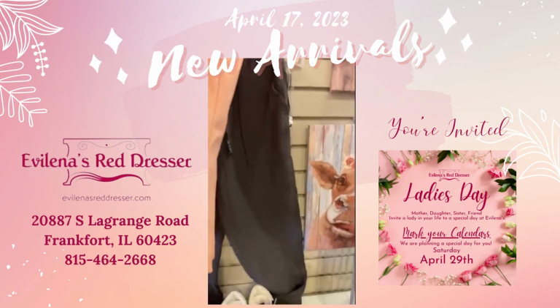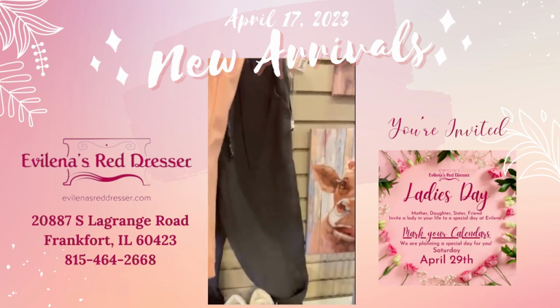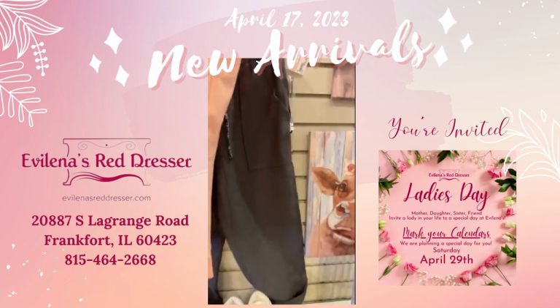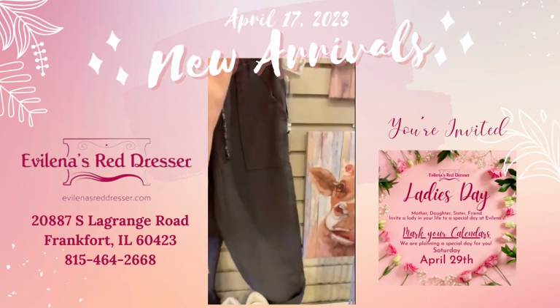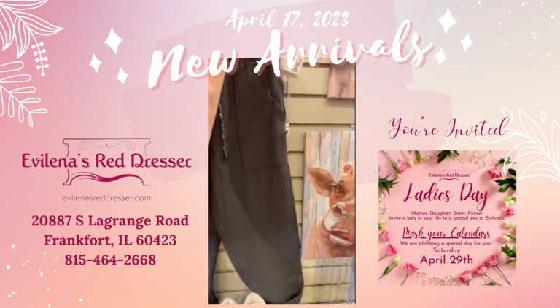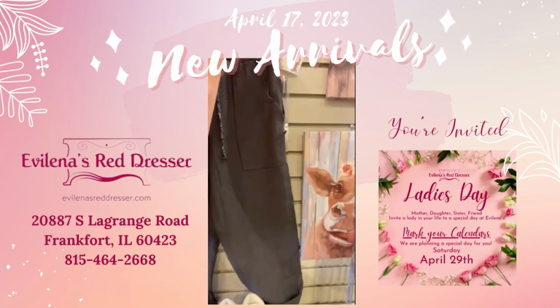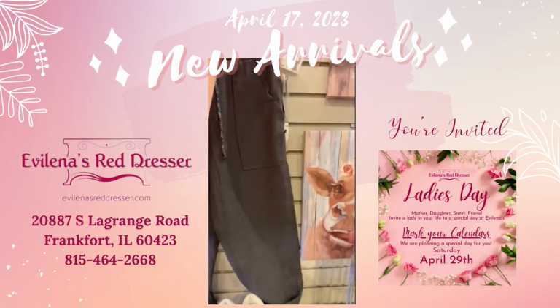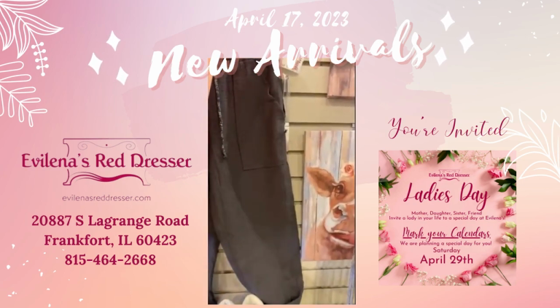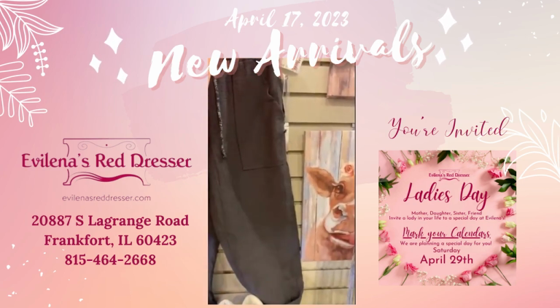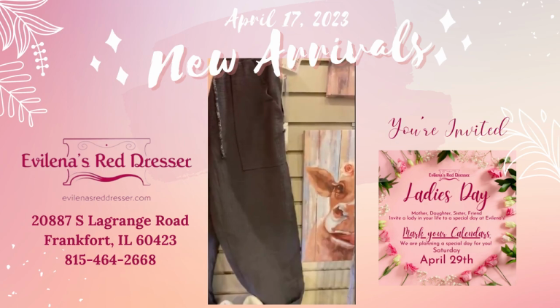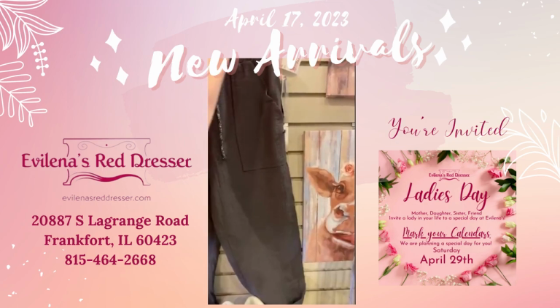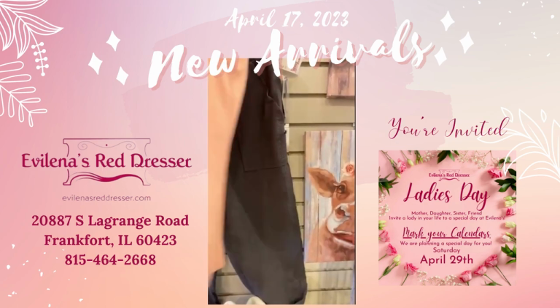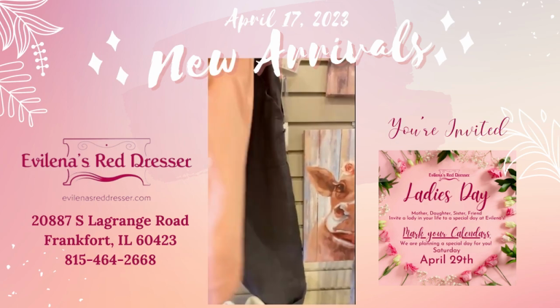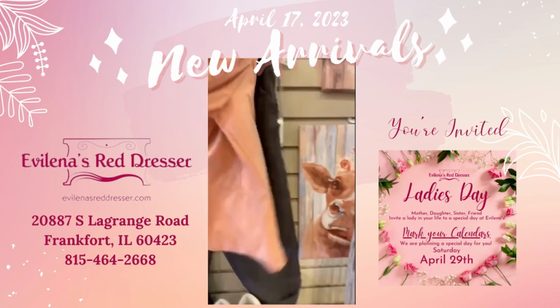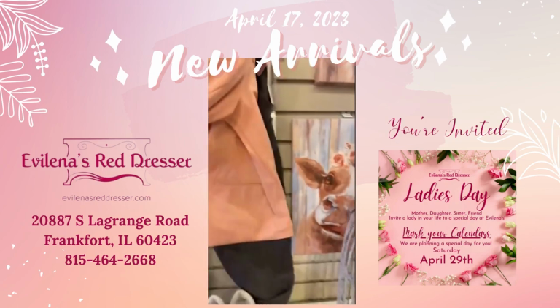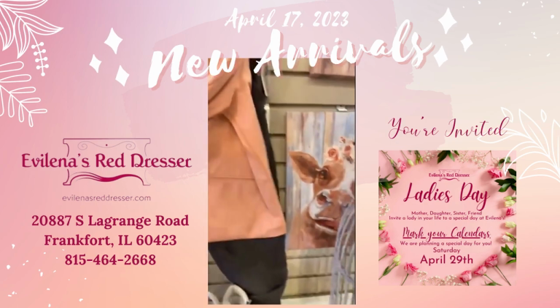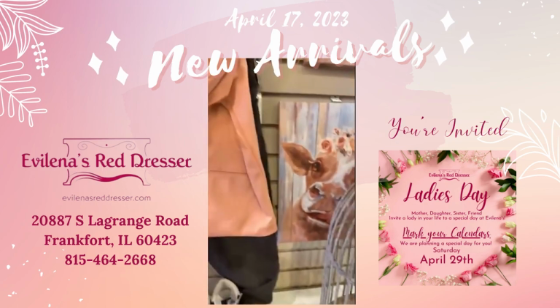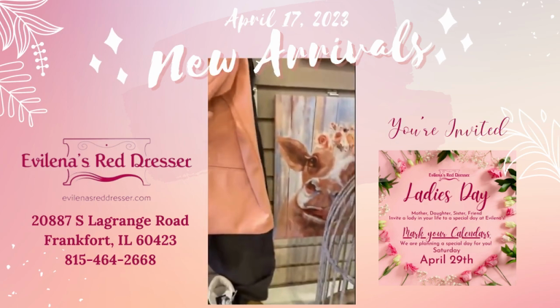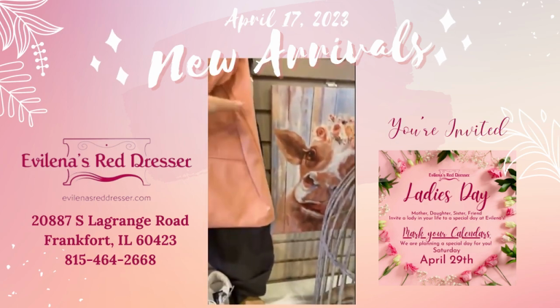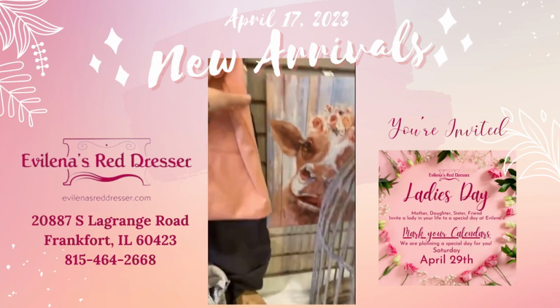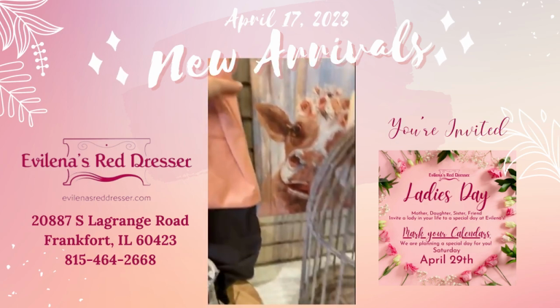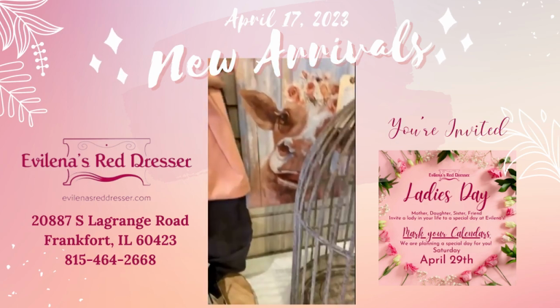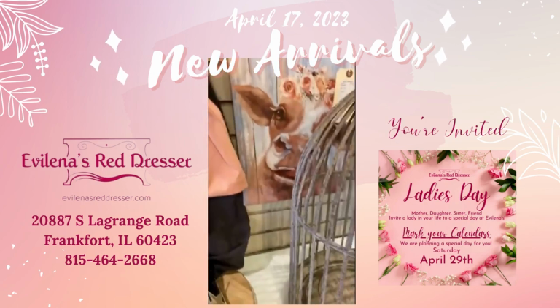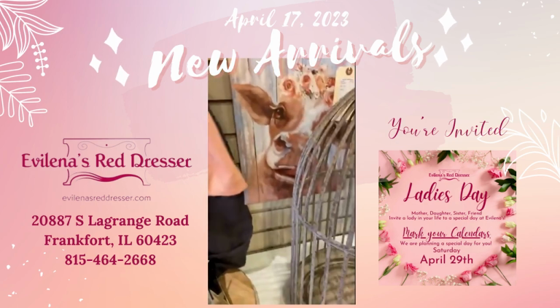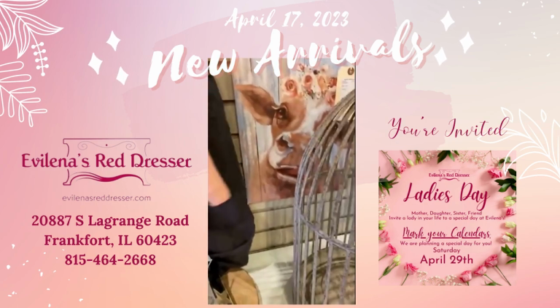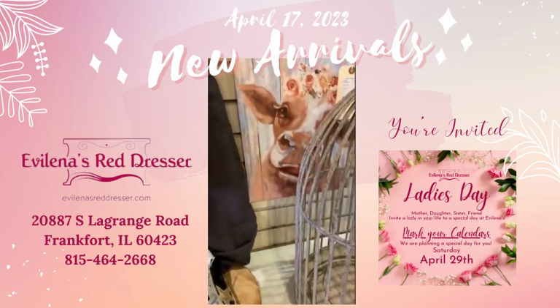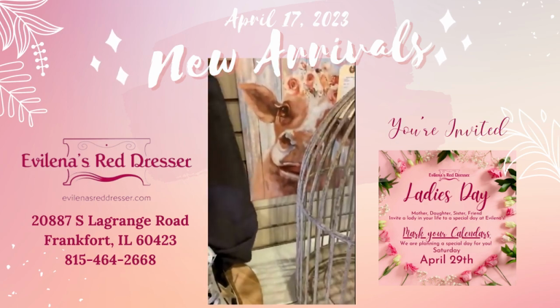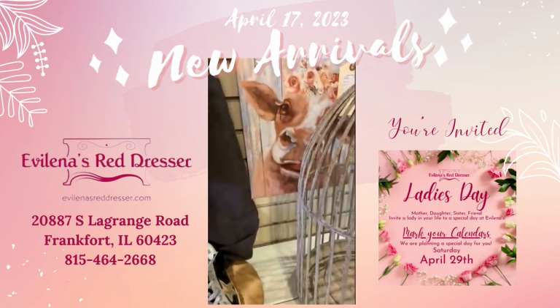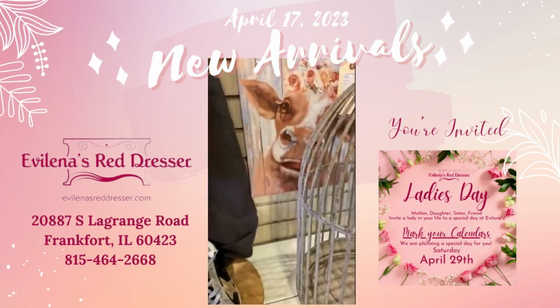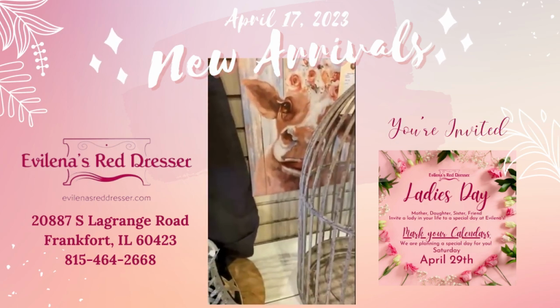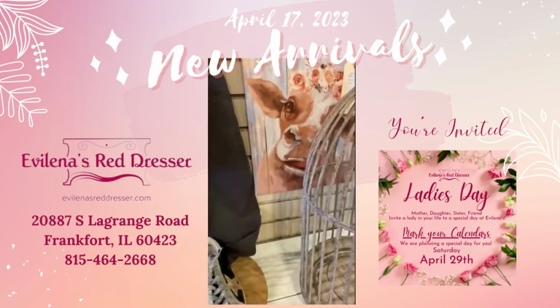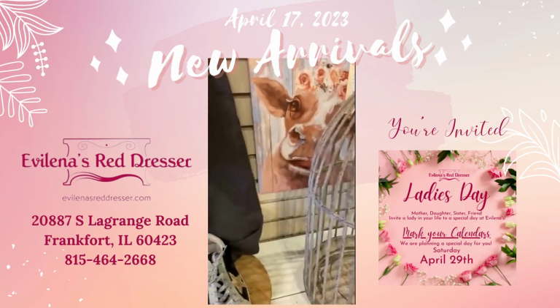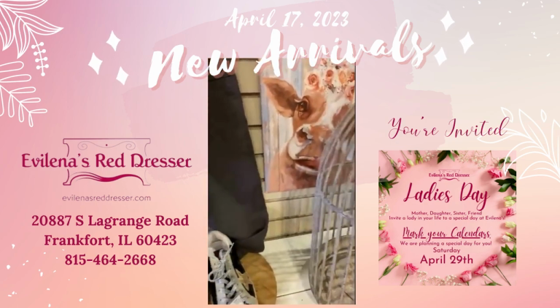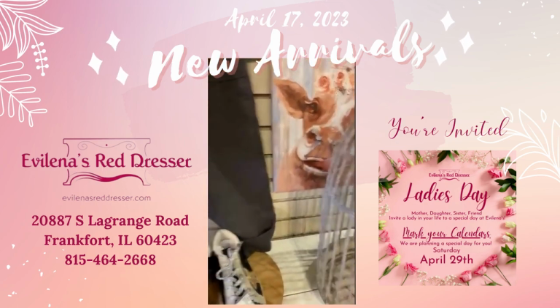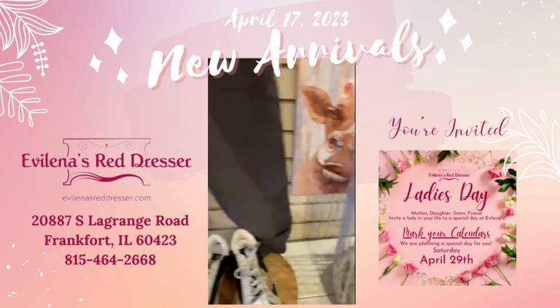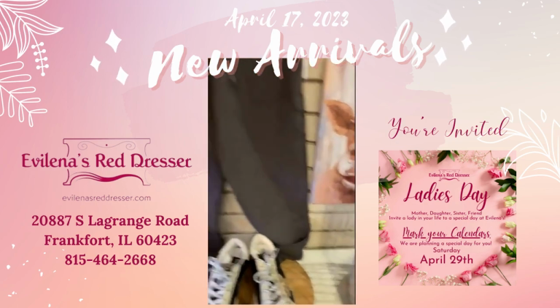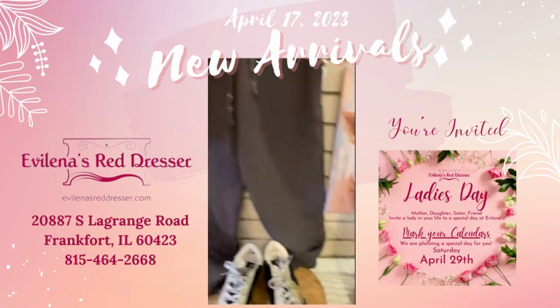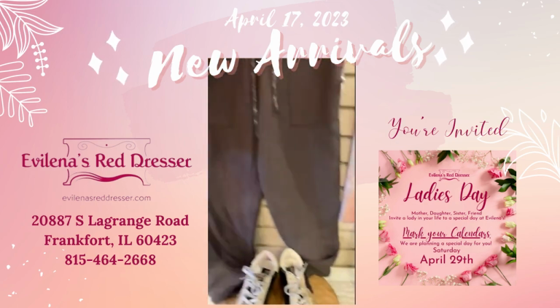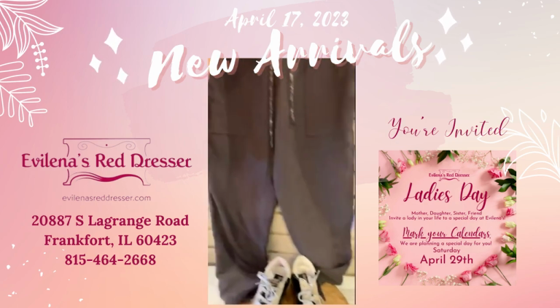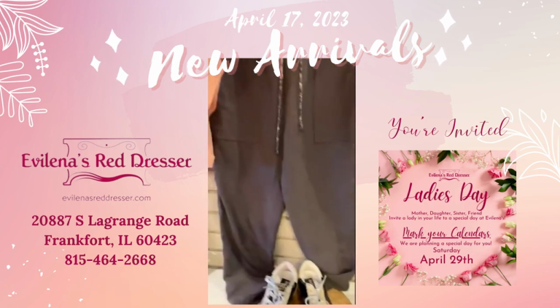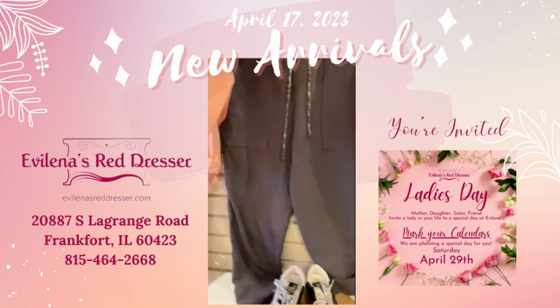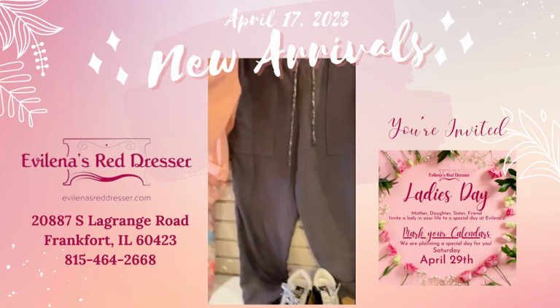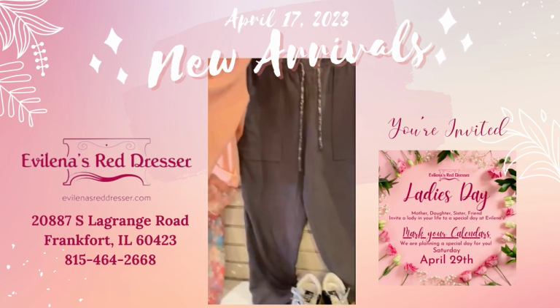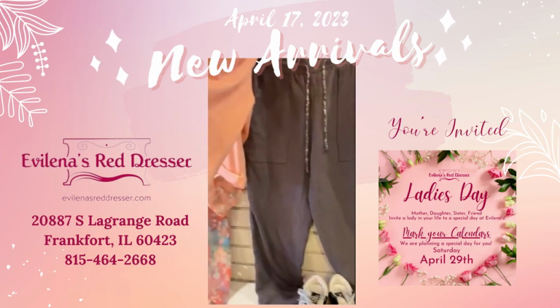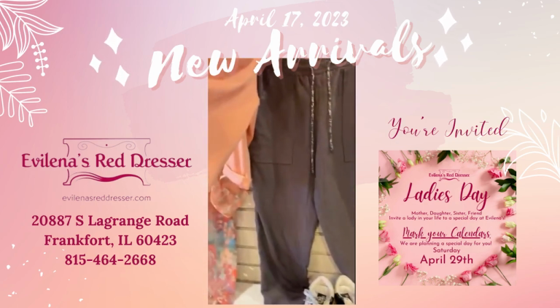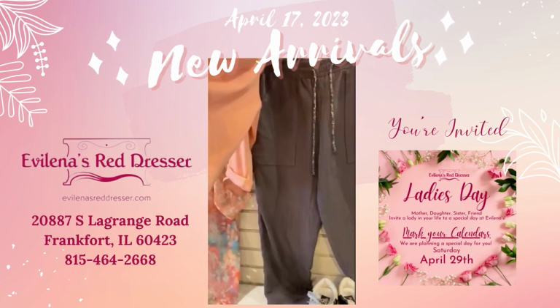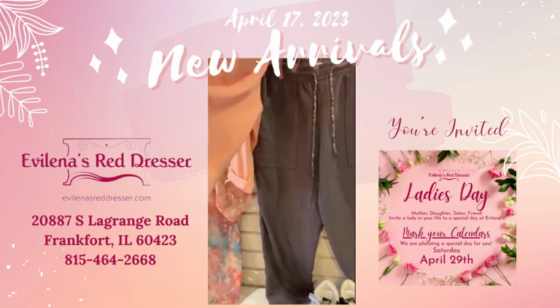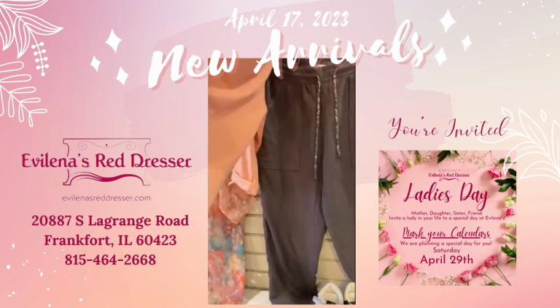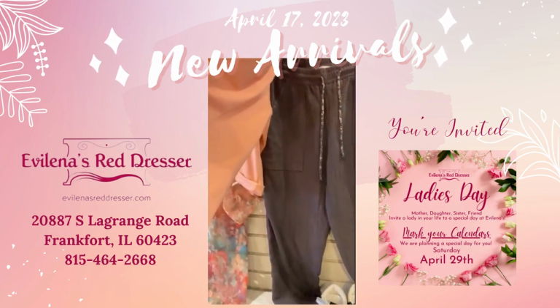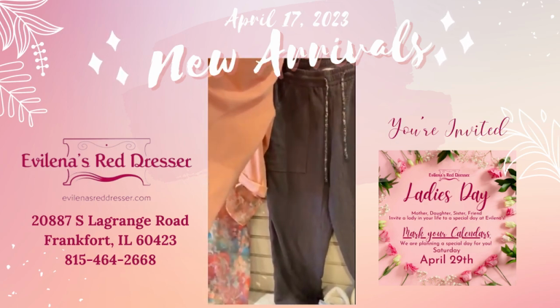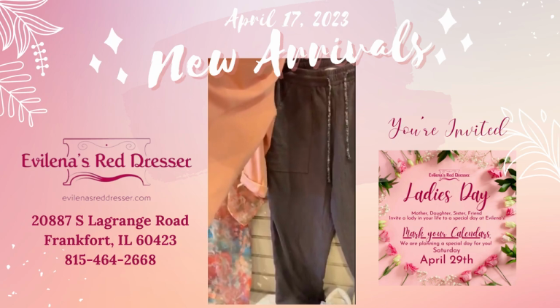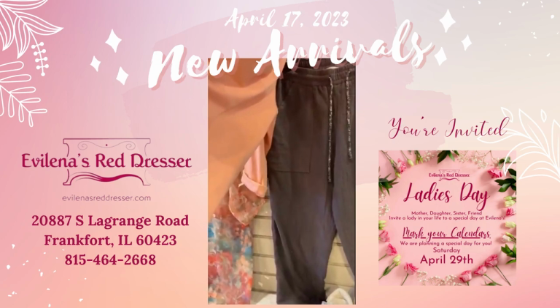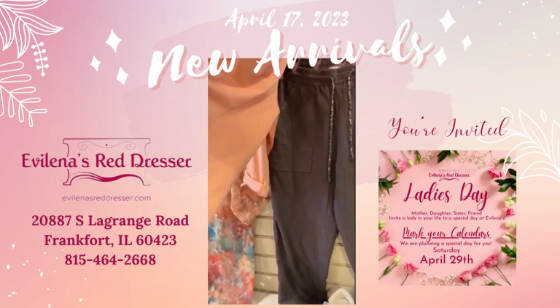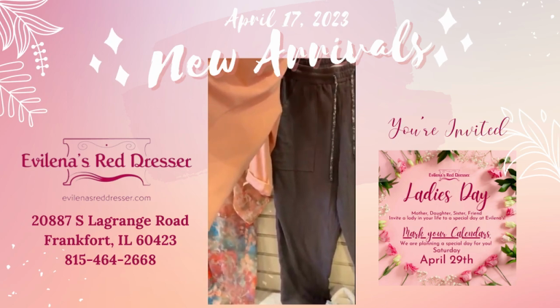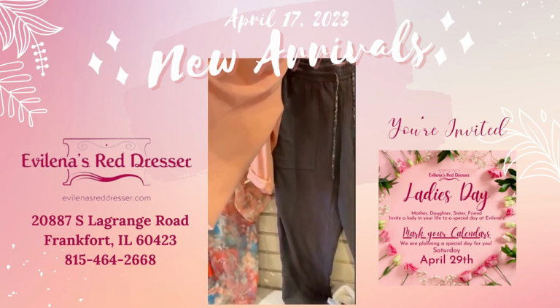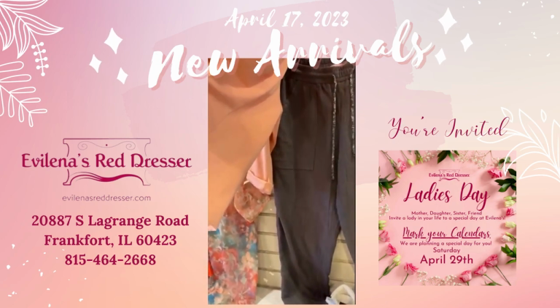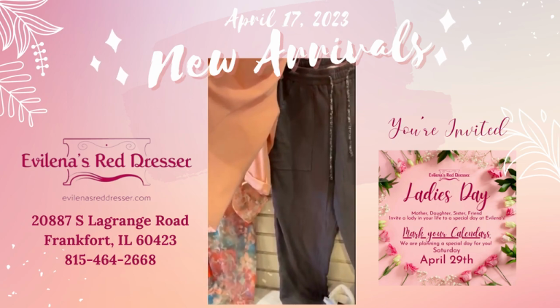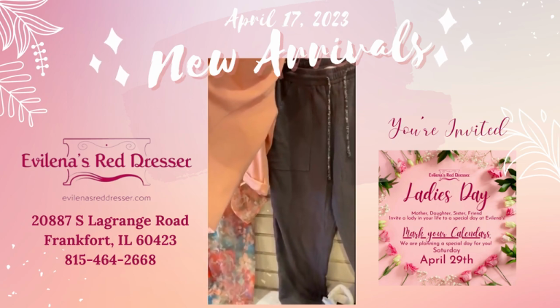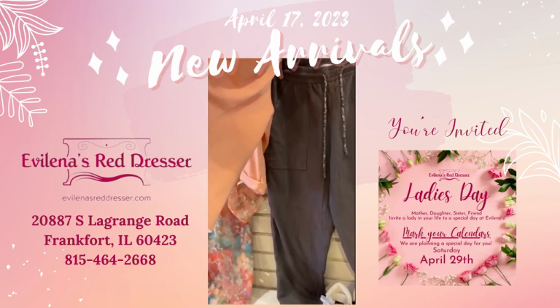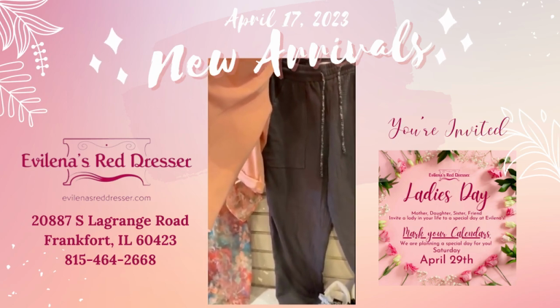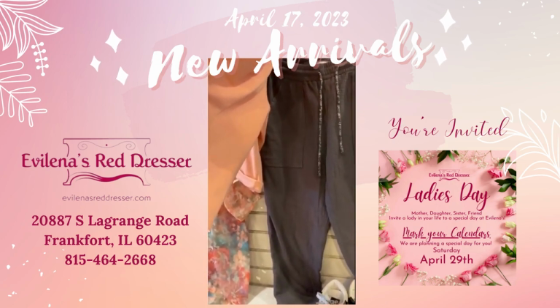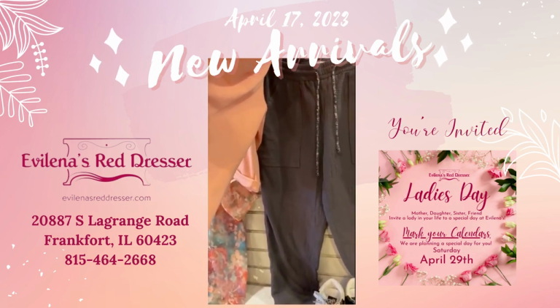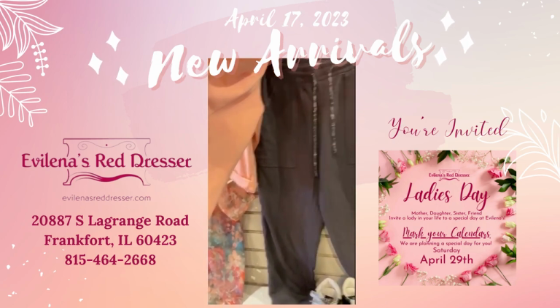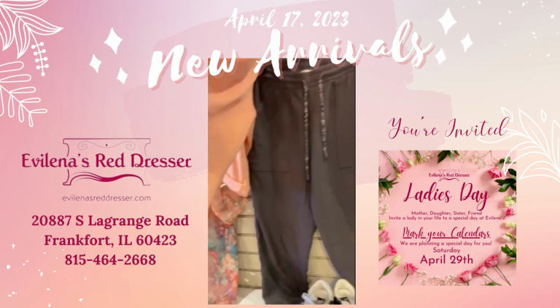And these are Jolt — new with tags, size small, $18.